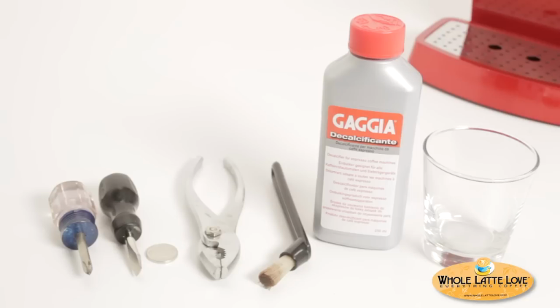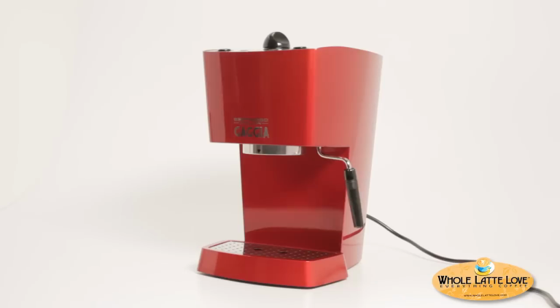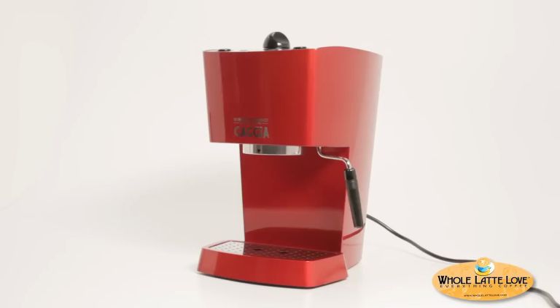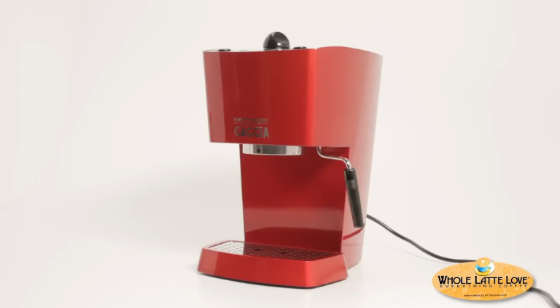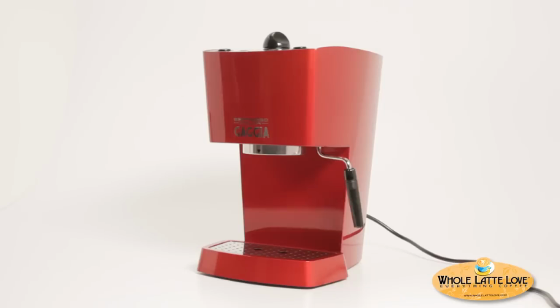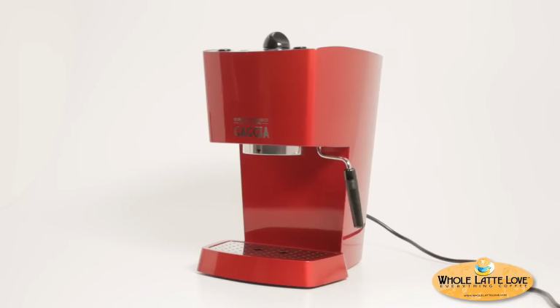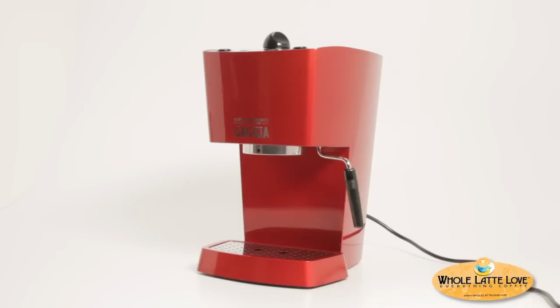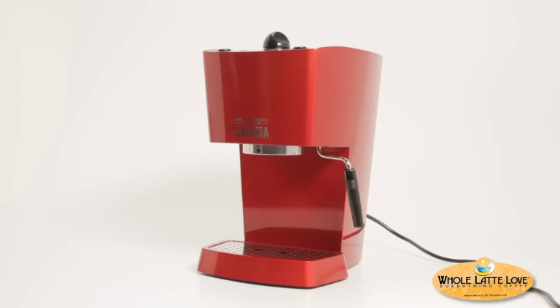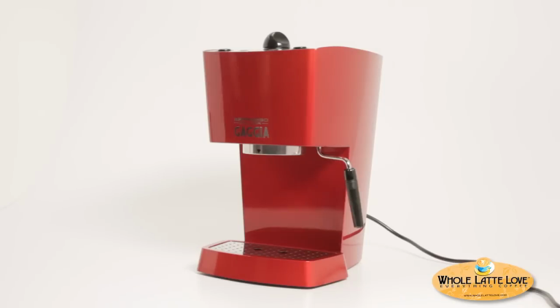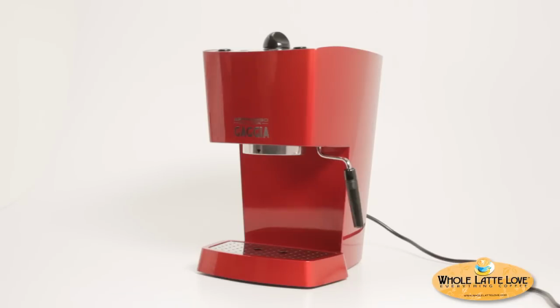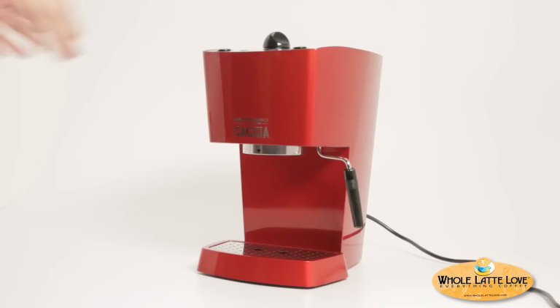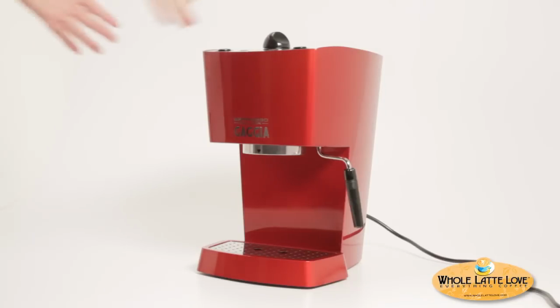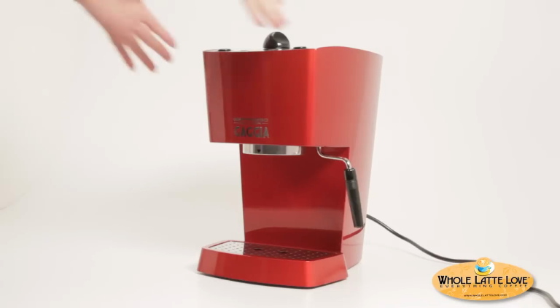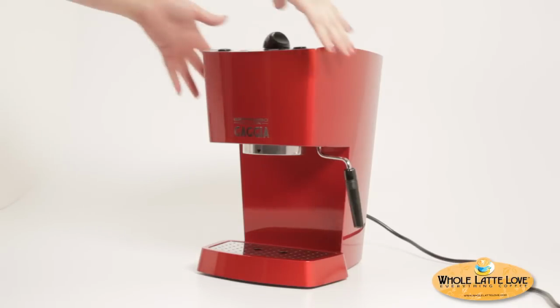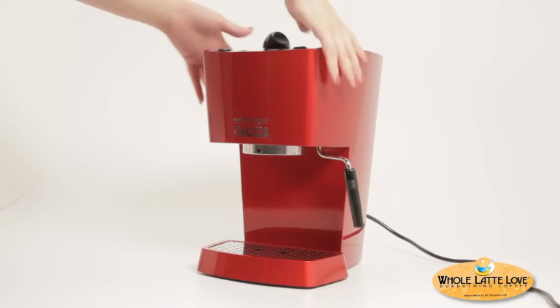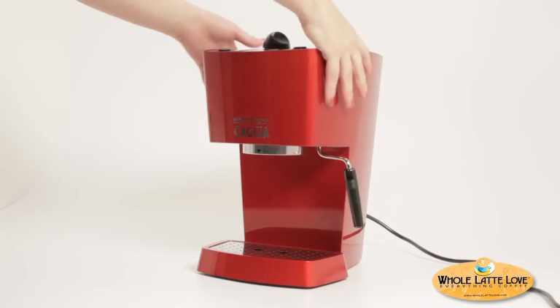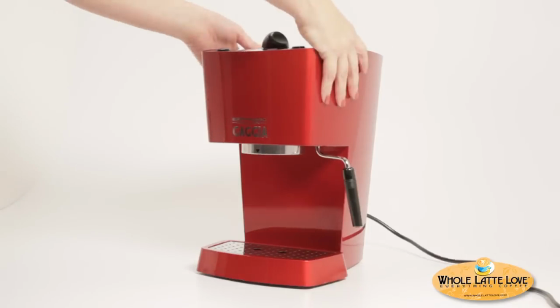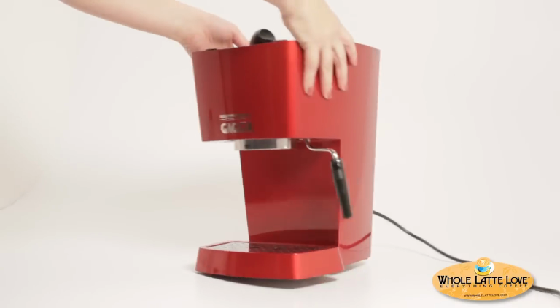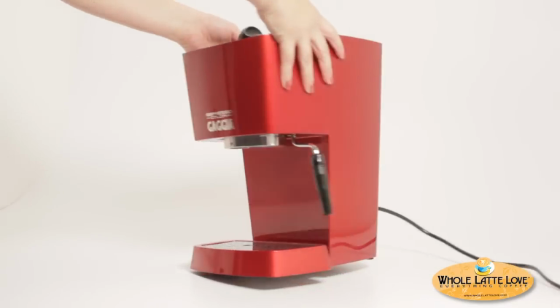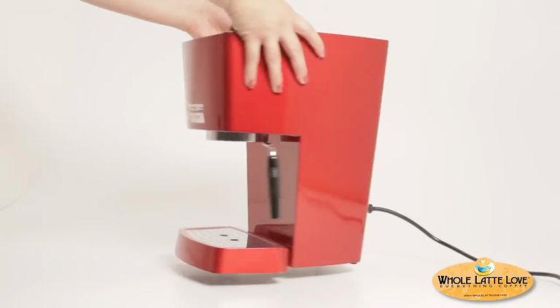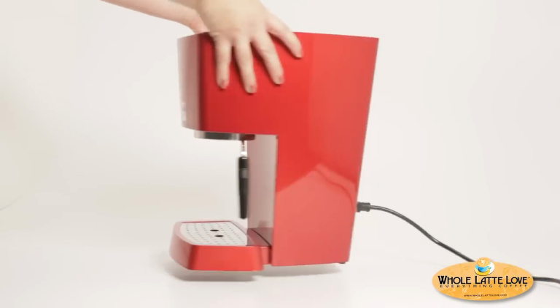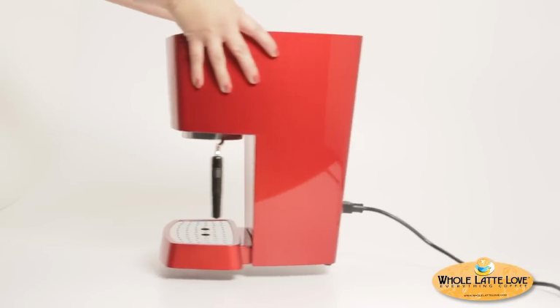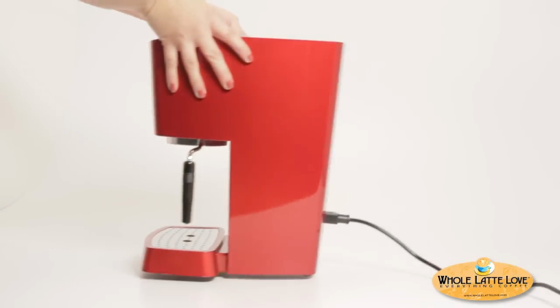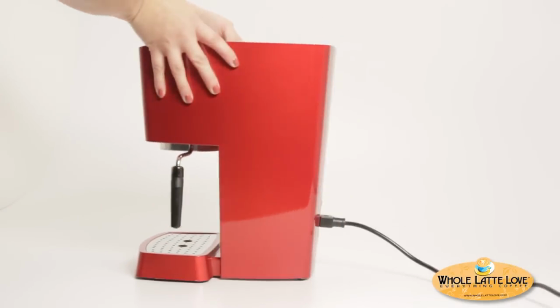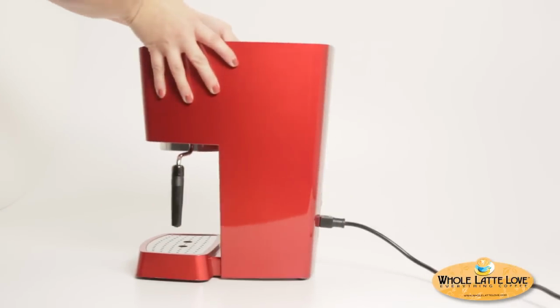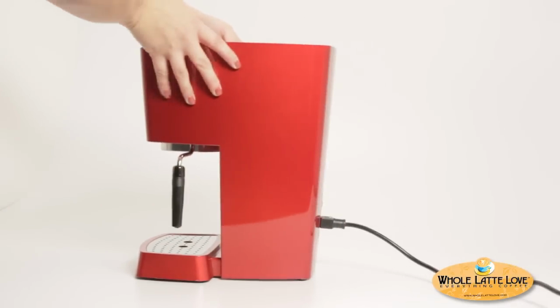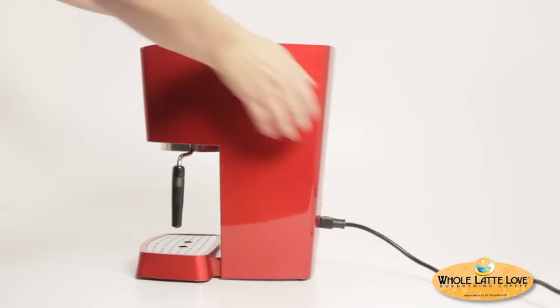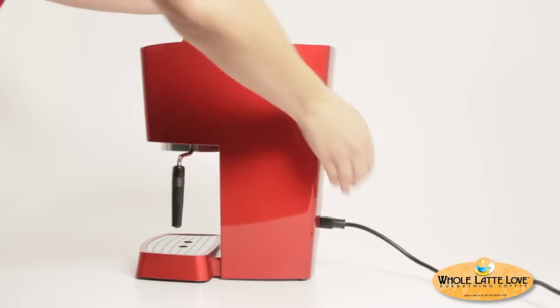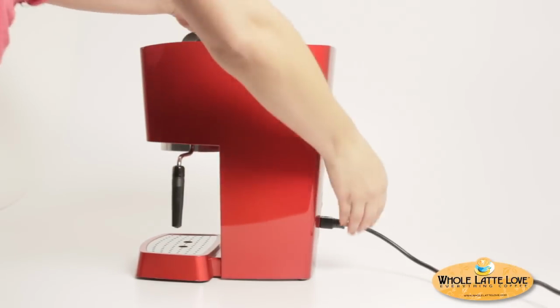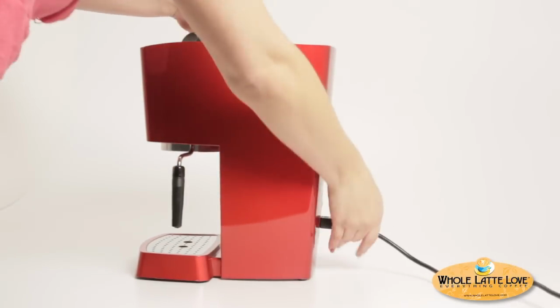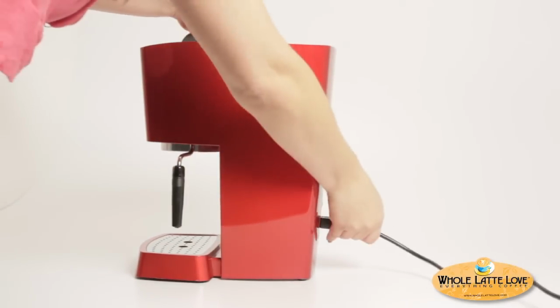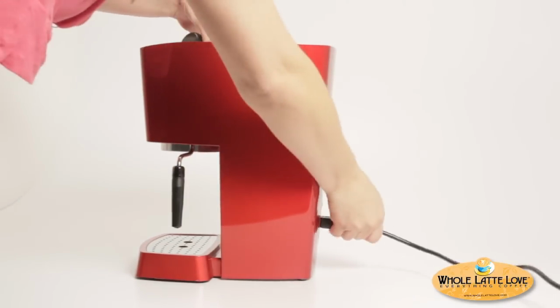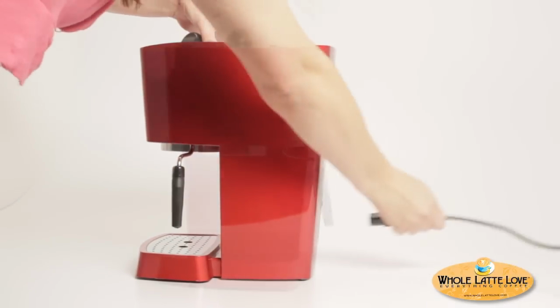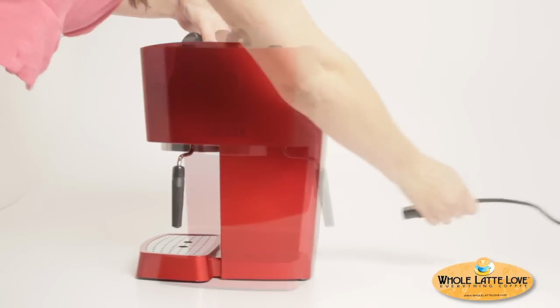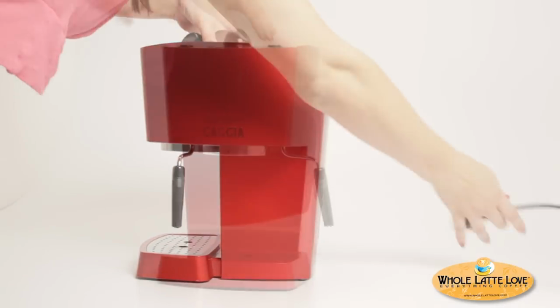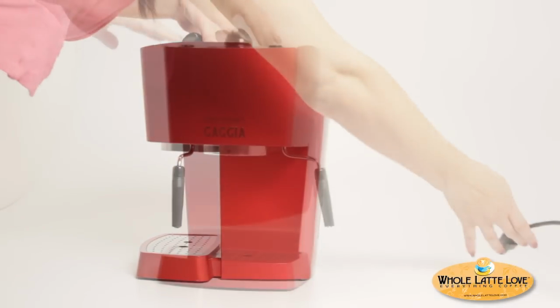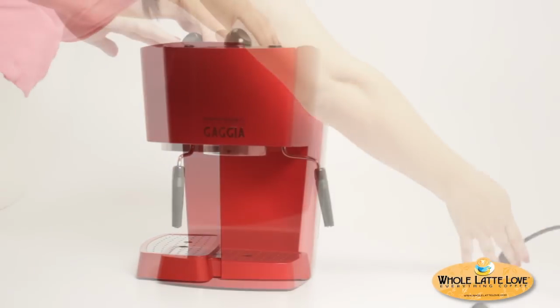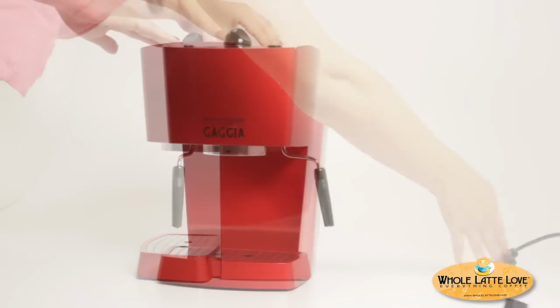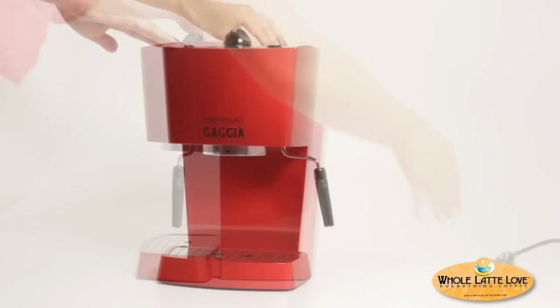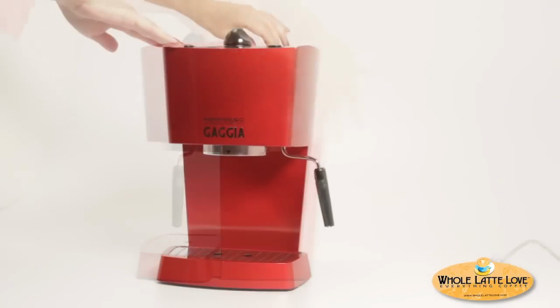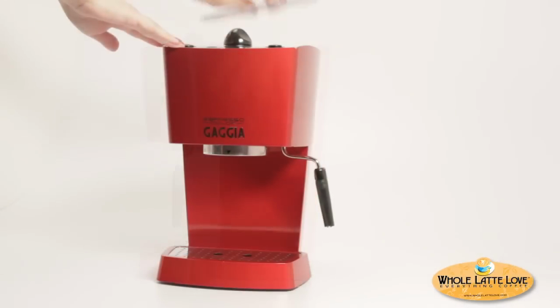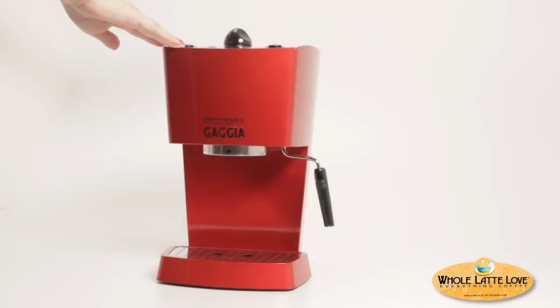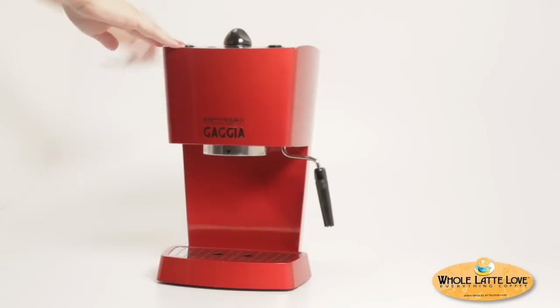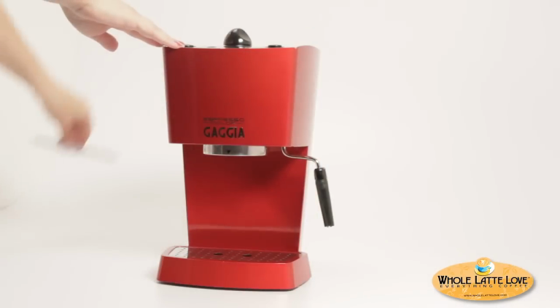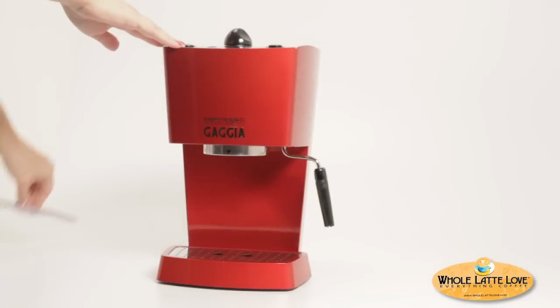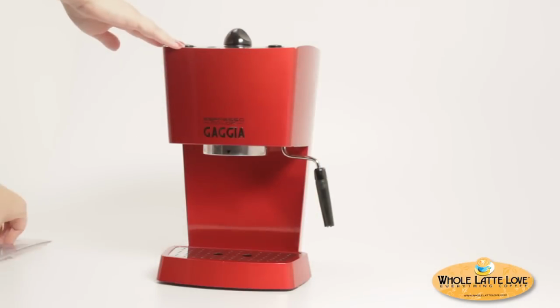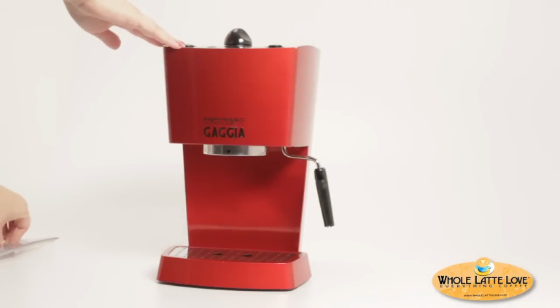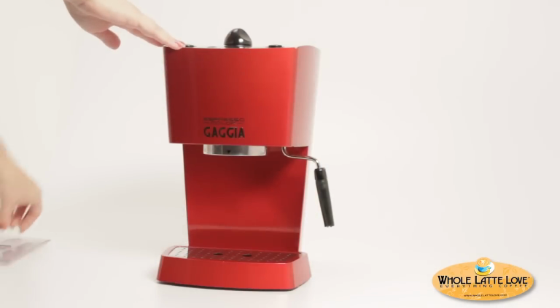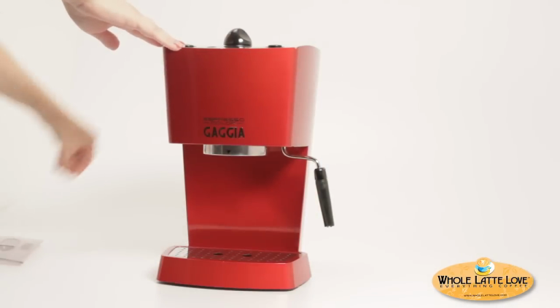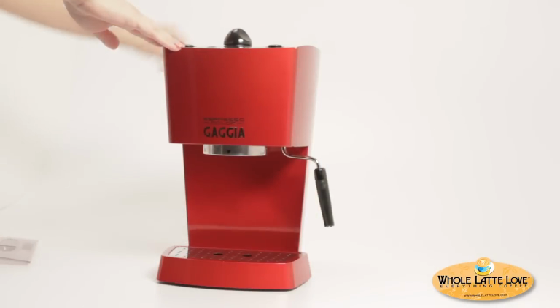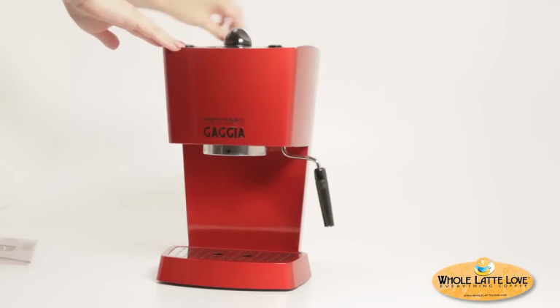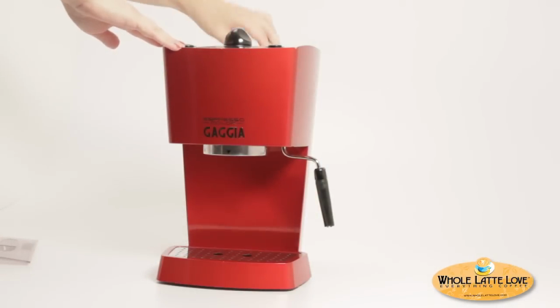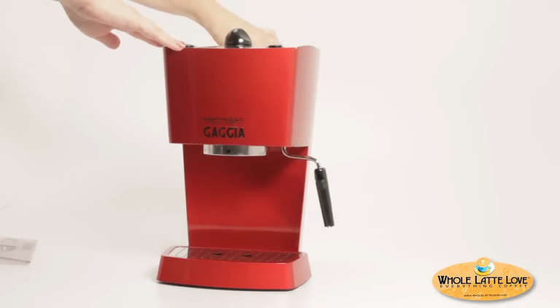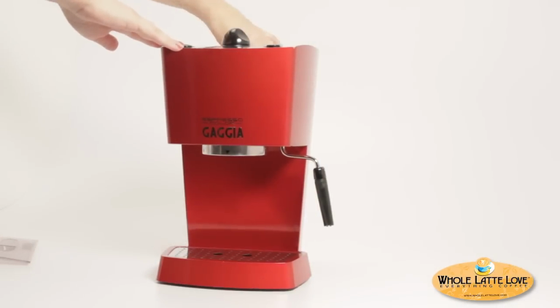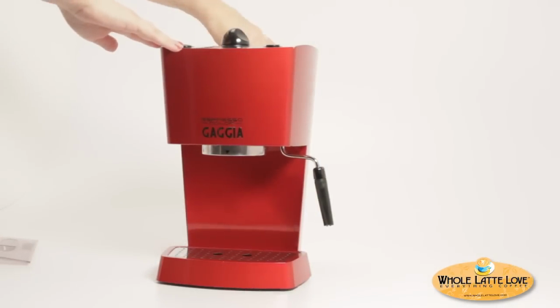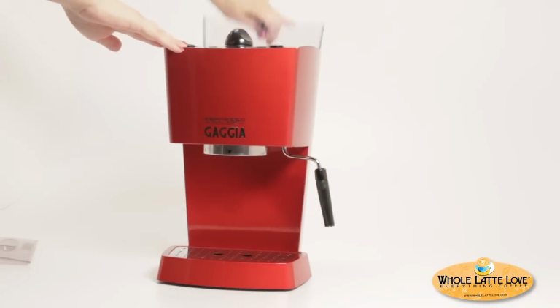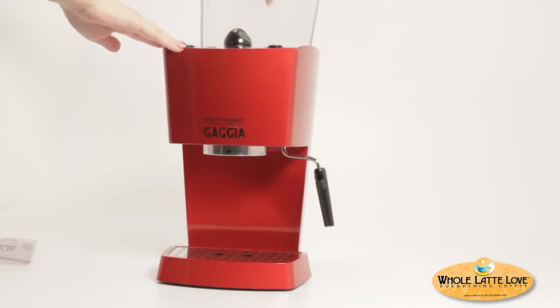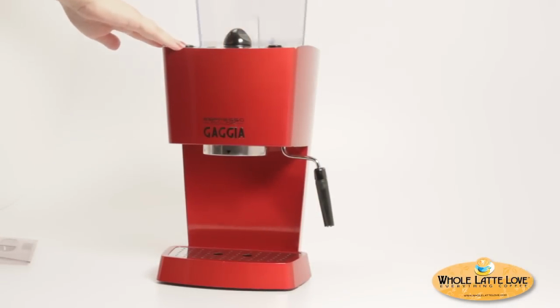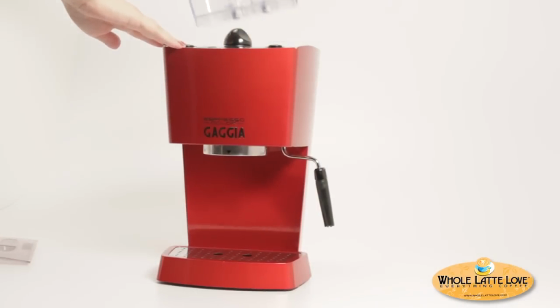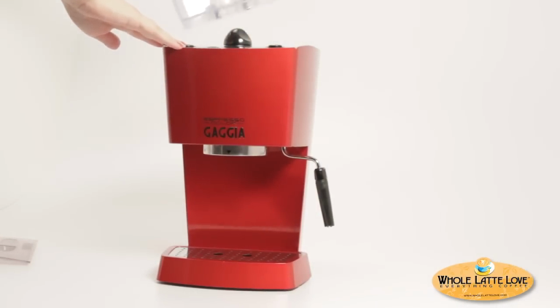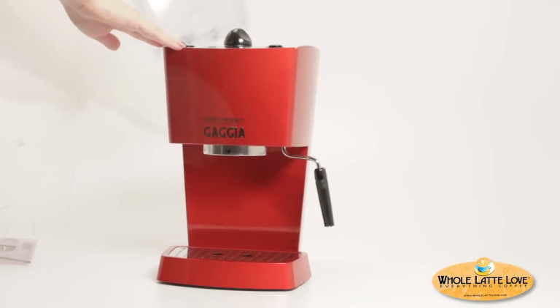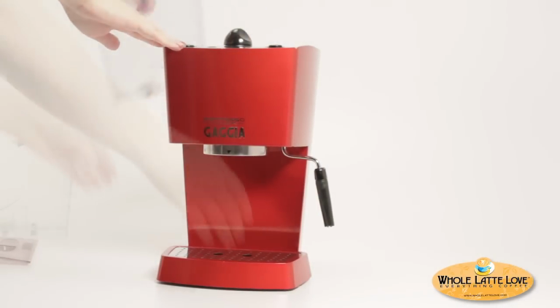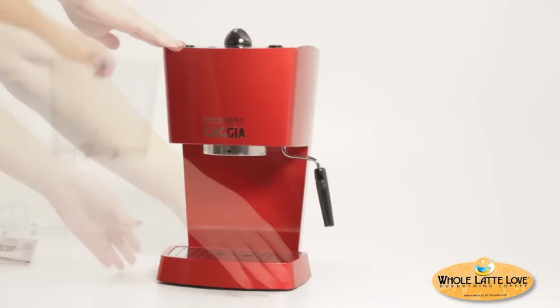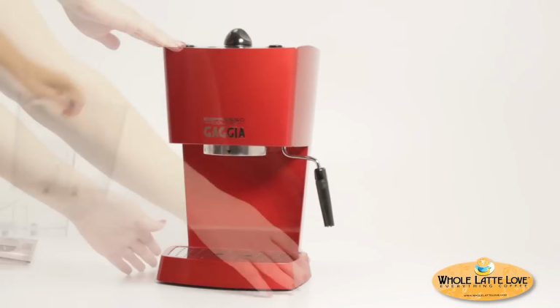To begin, be sure your machine is cool. Unplug the machine, remove the reservoir and drip tray, and lay the machine on its back.